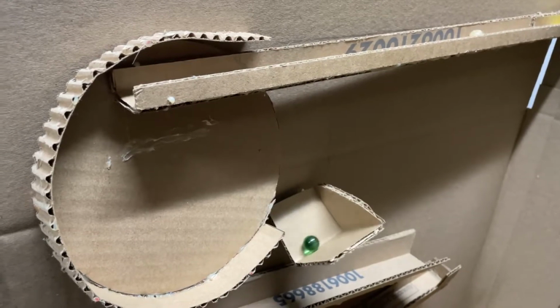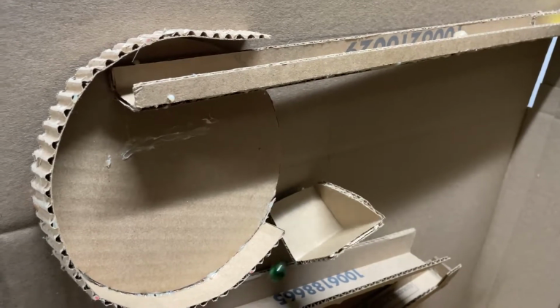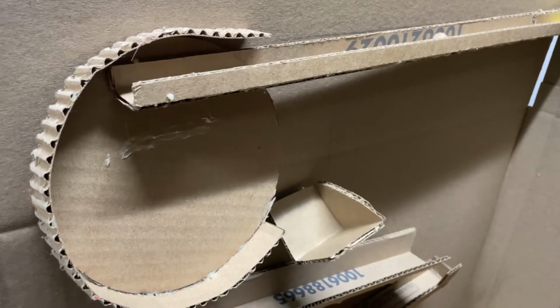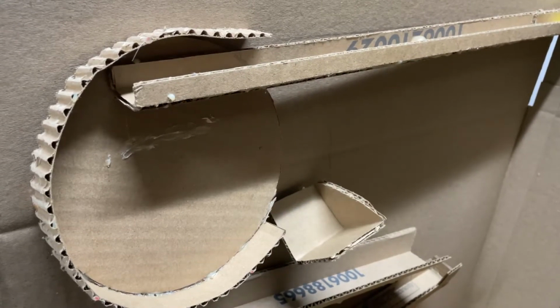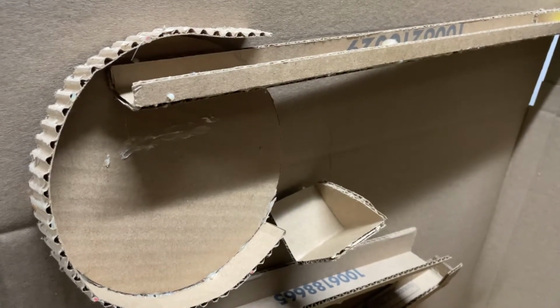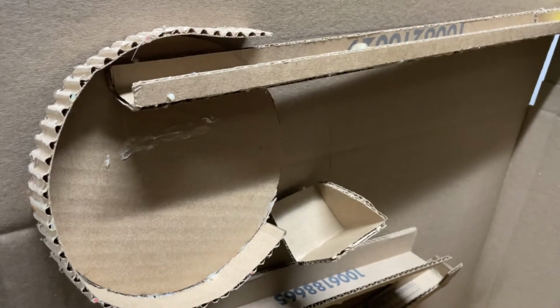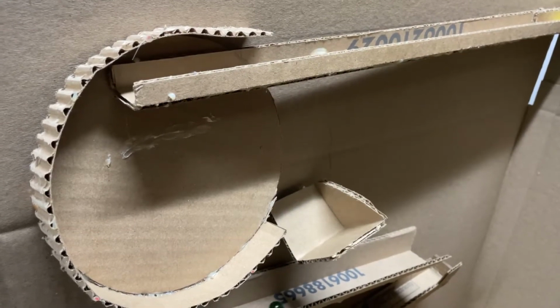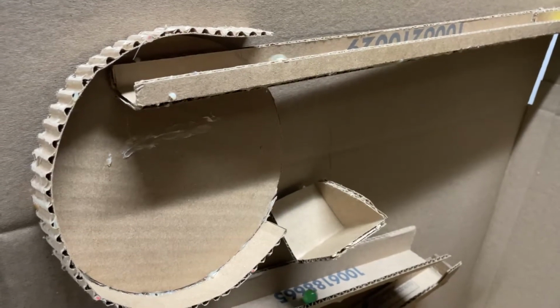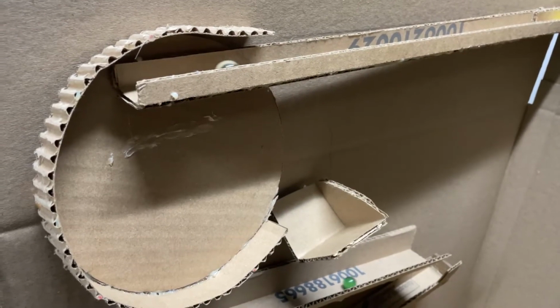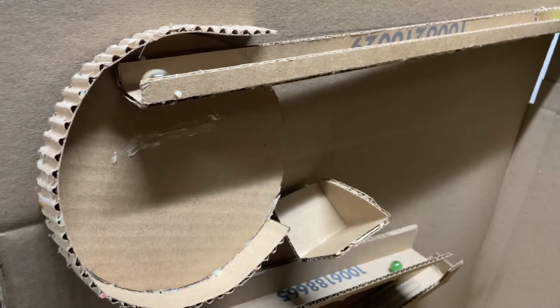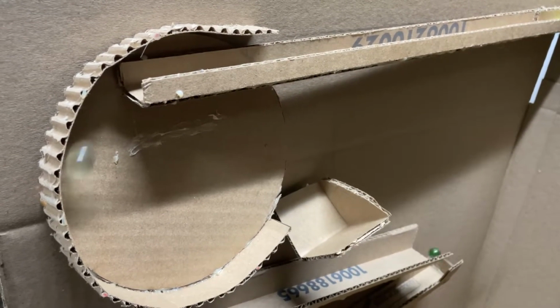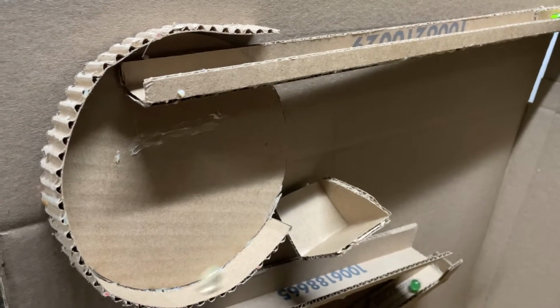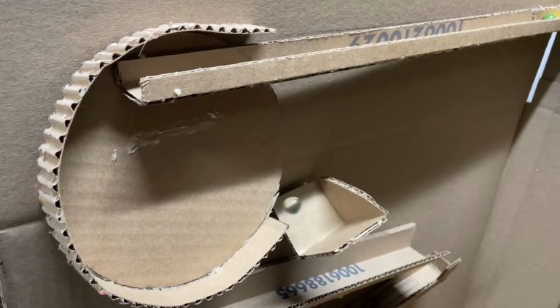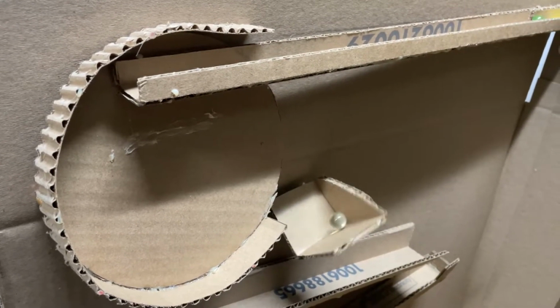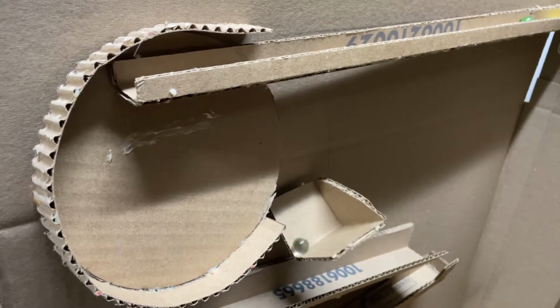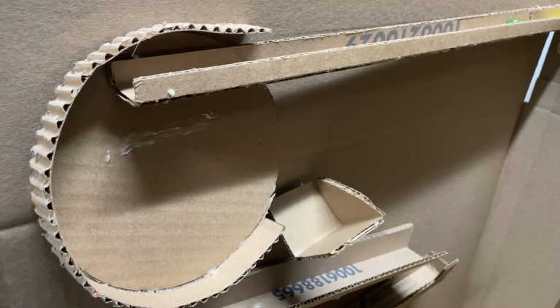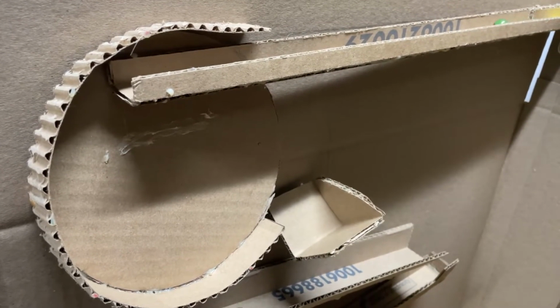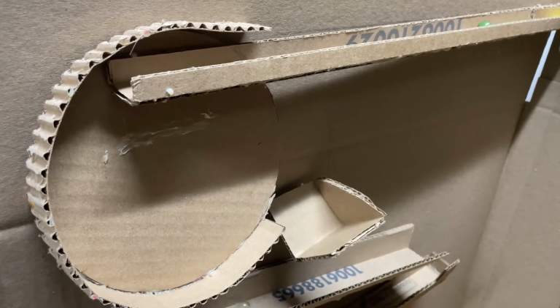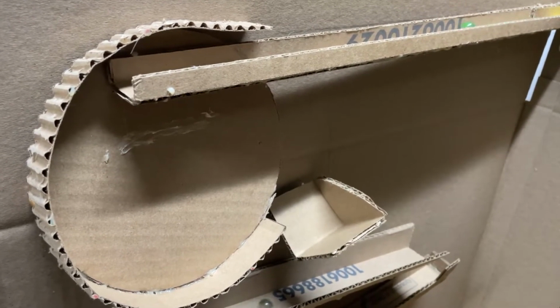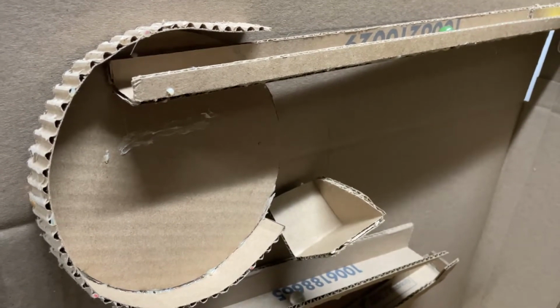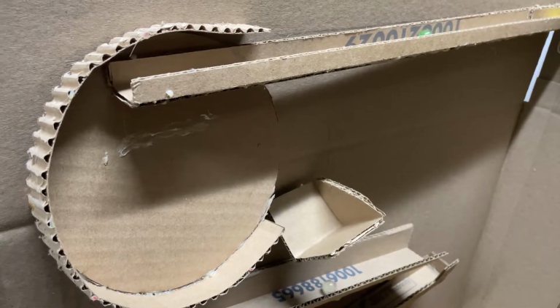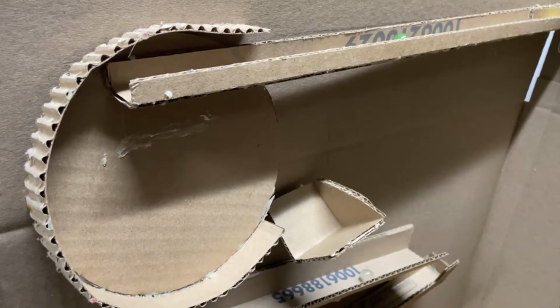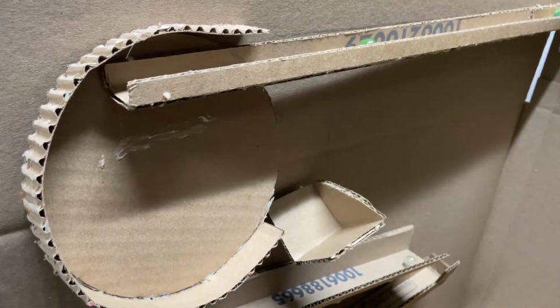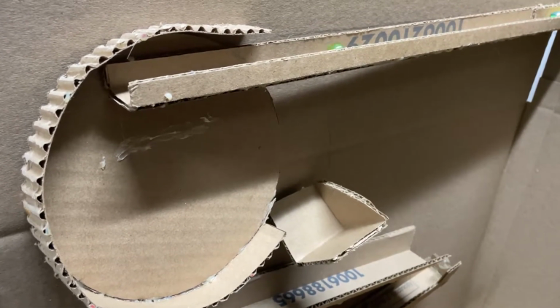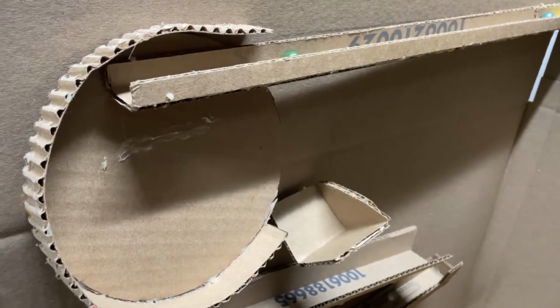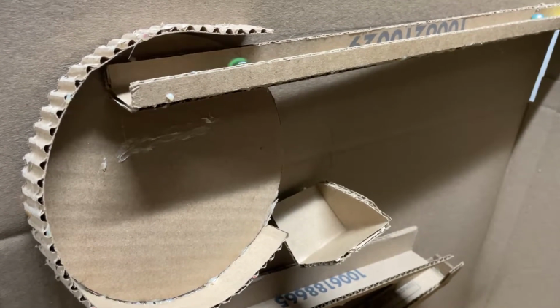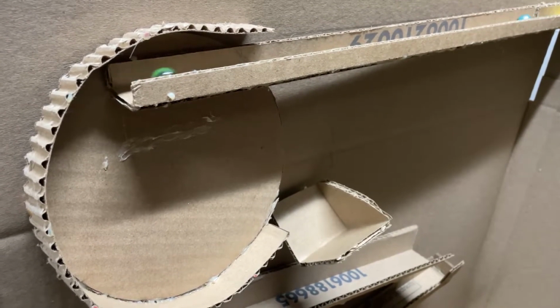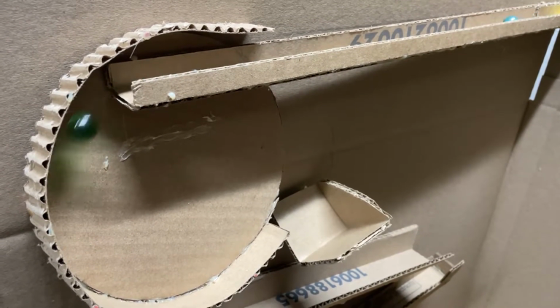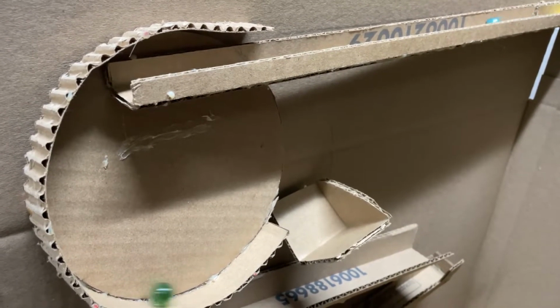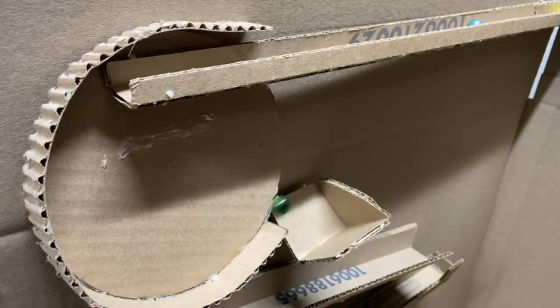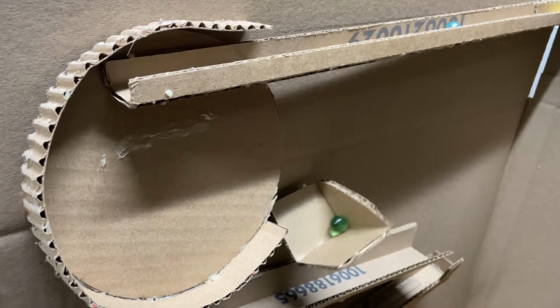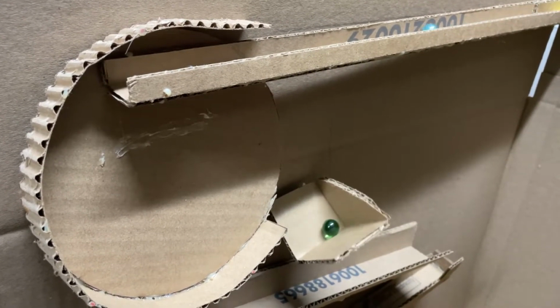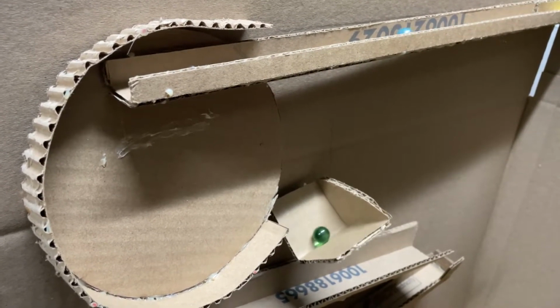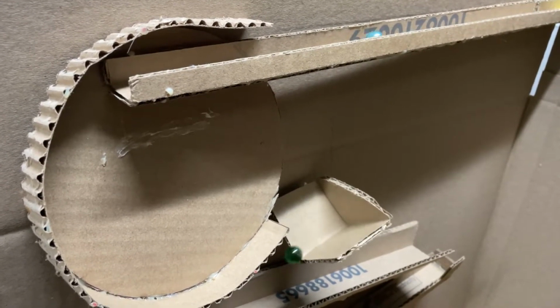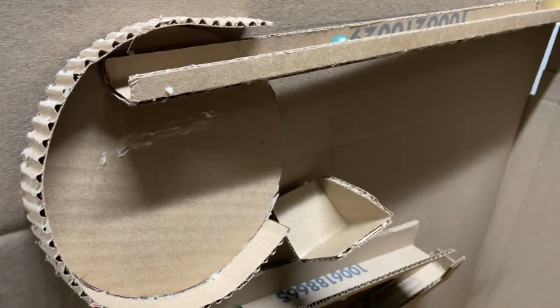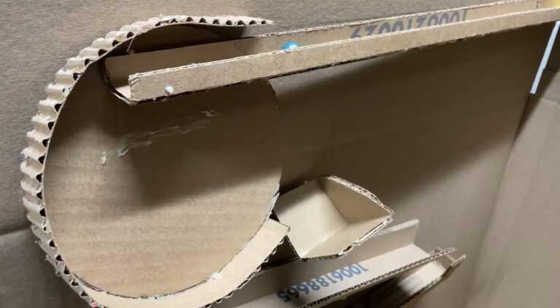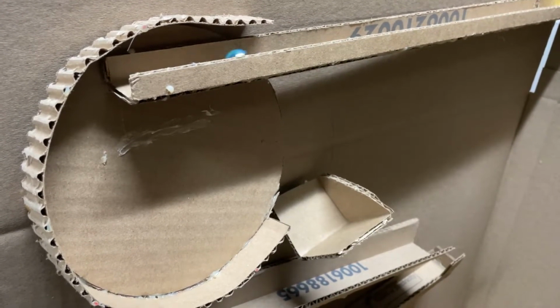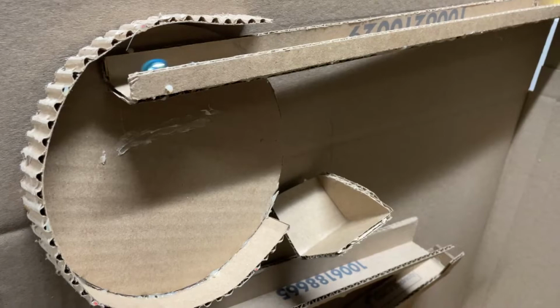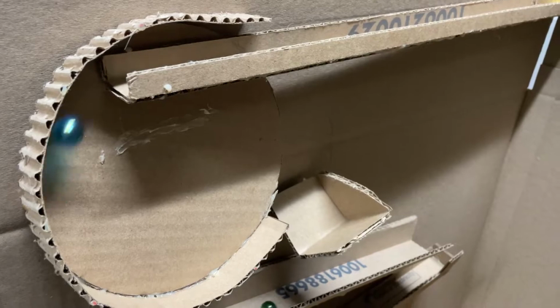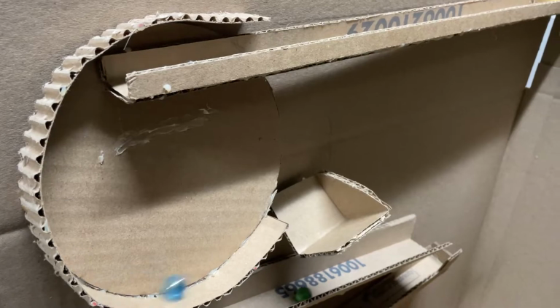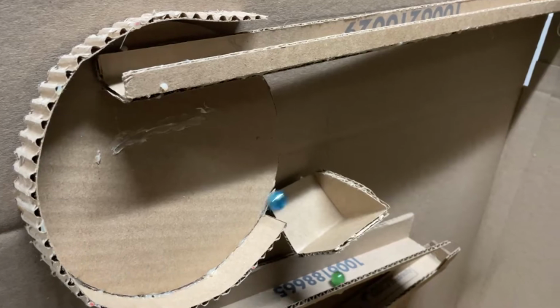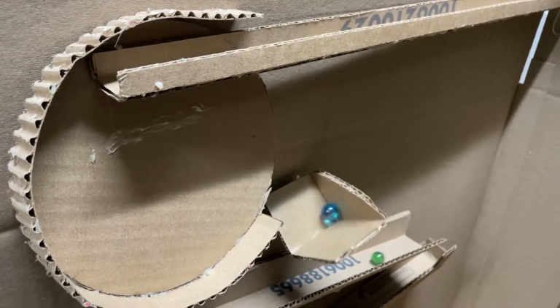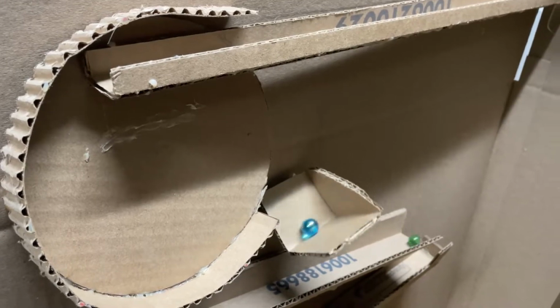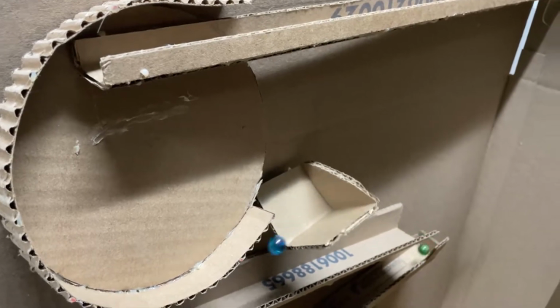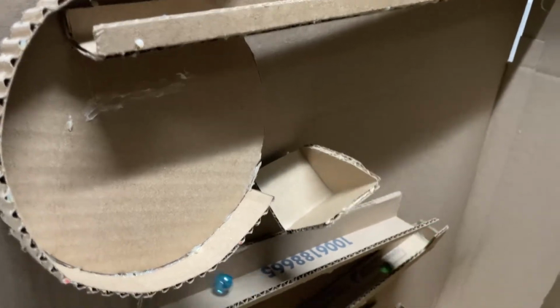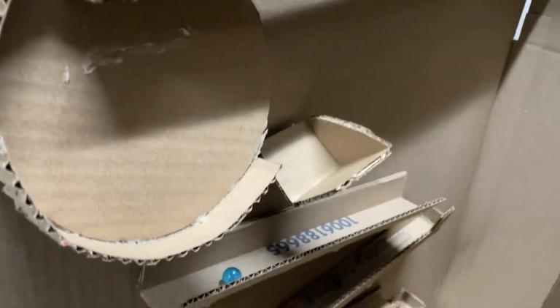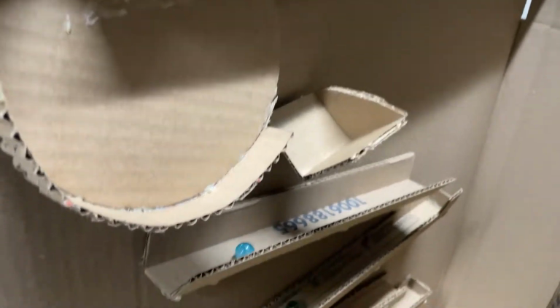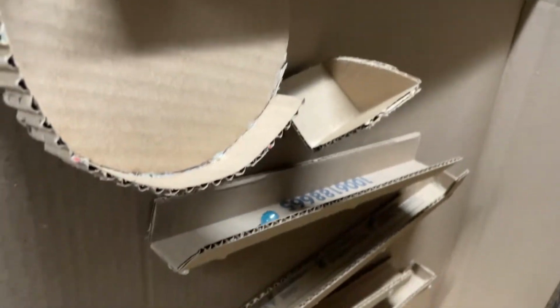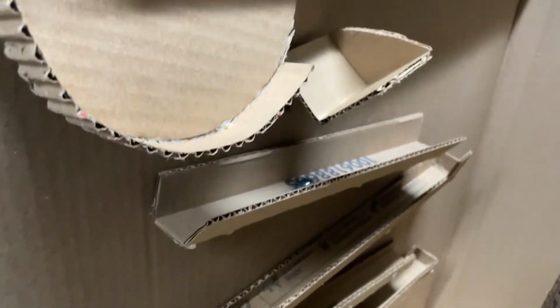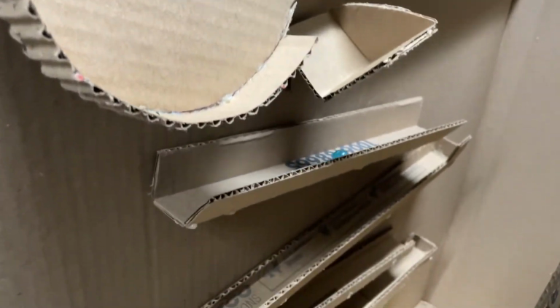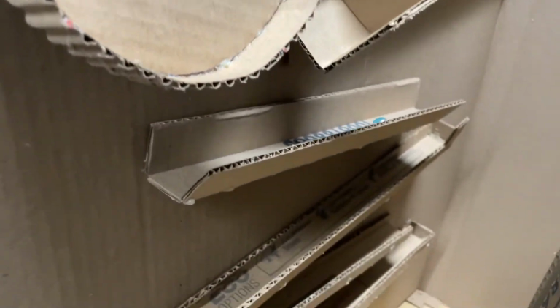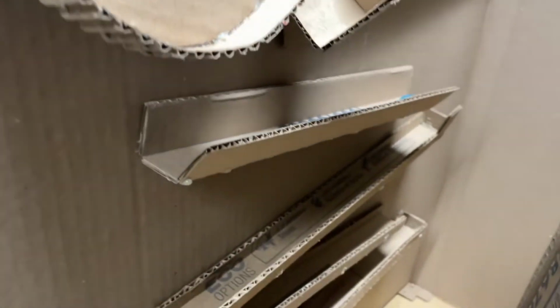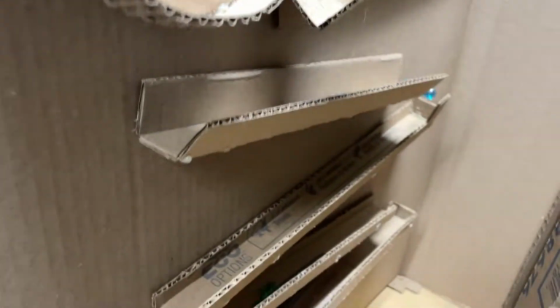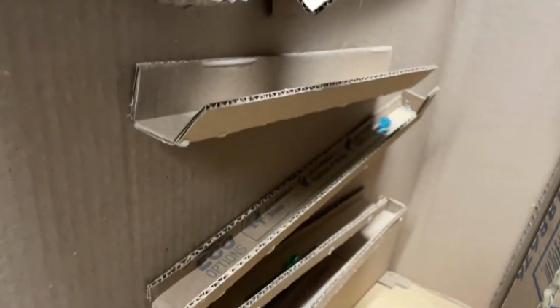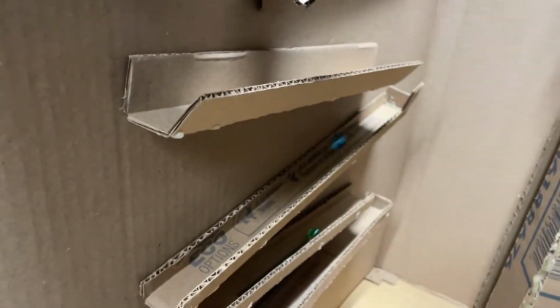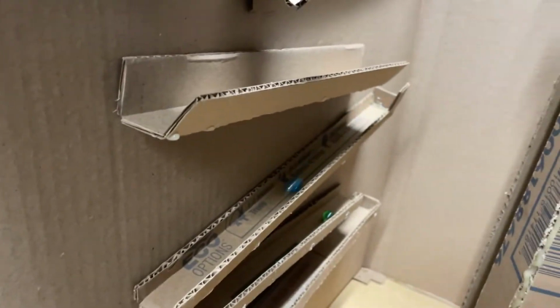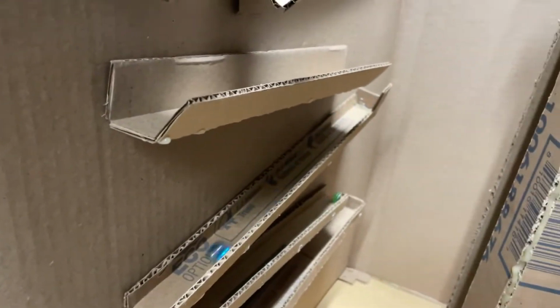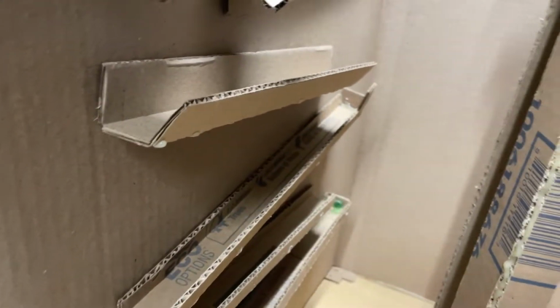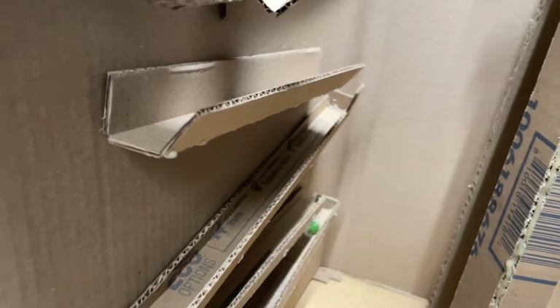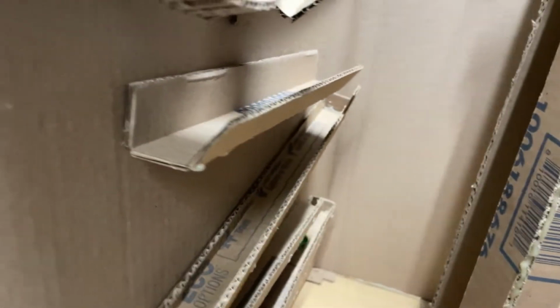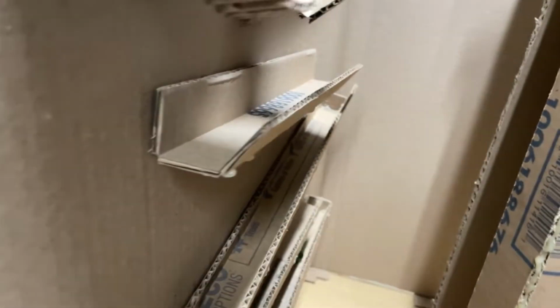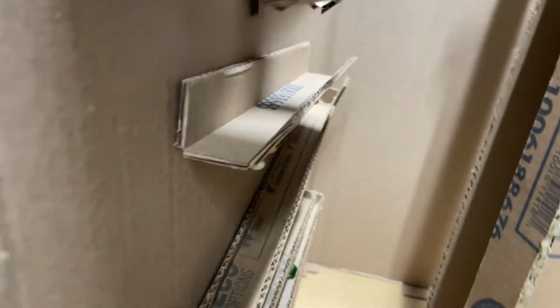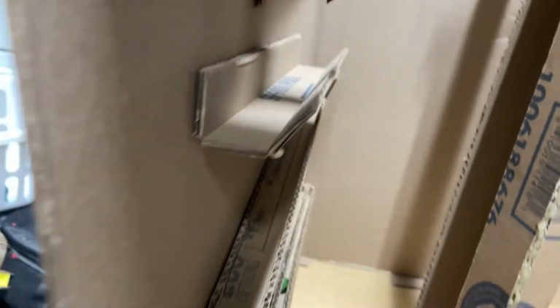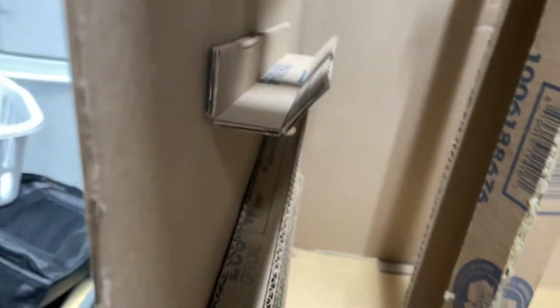The cardboard marble run demonstrates momentum, velocity, acceleration, friction, gravity, and potential and kinetic energy.